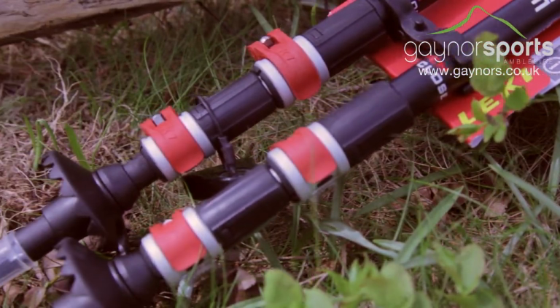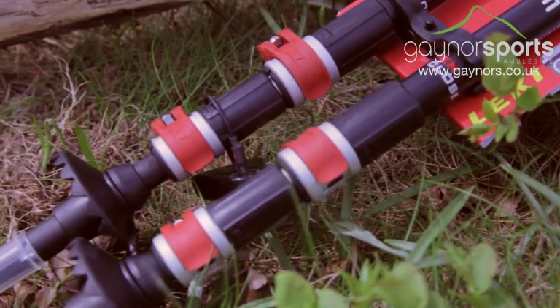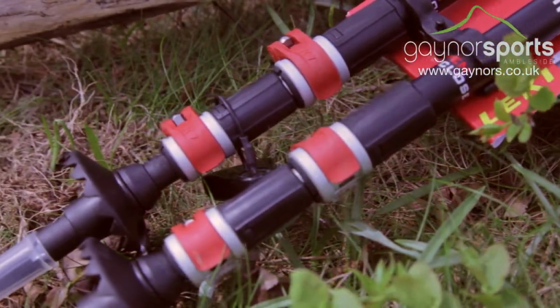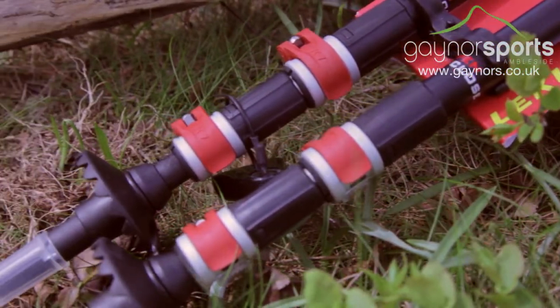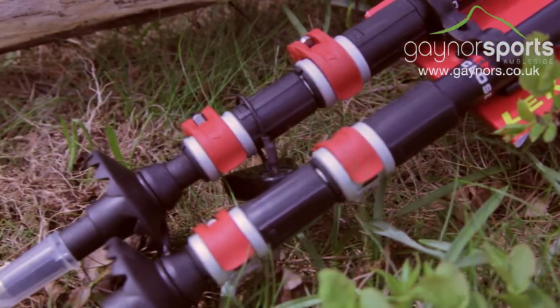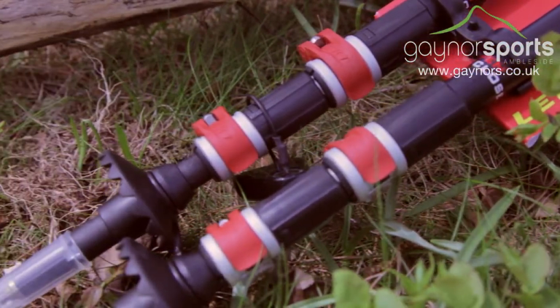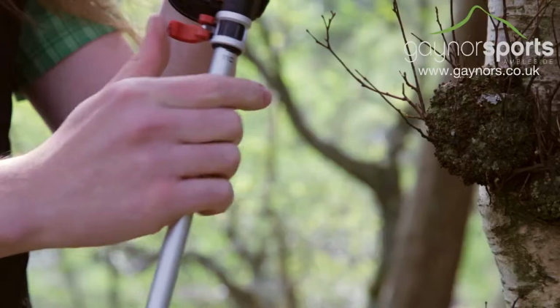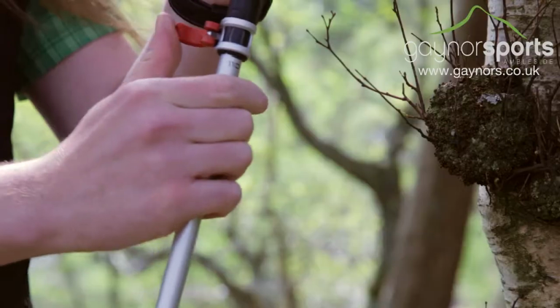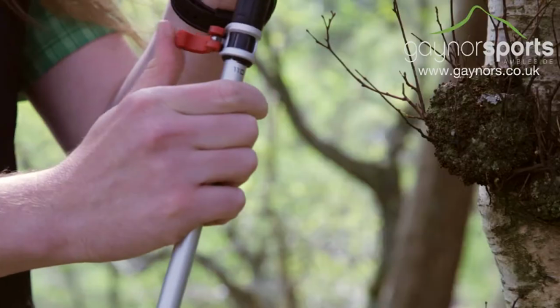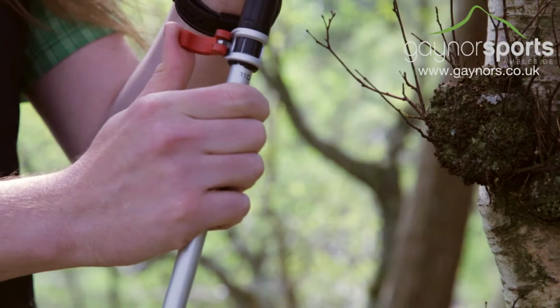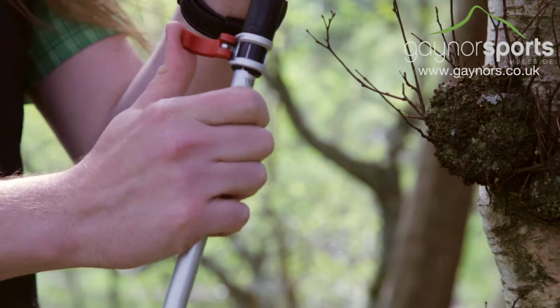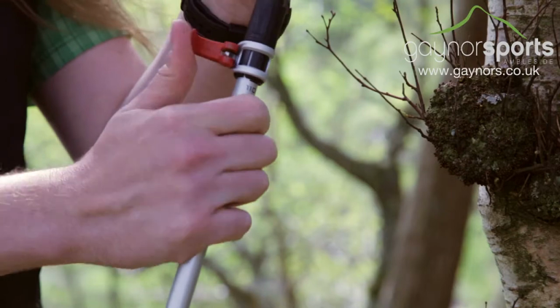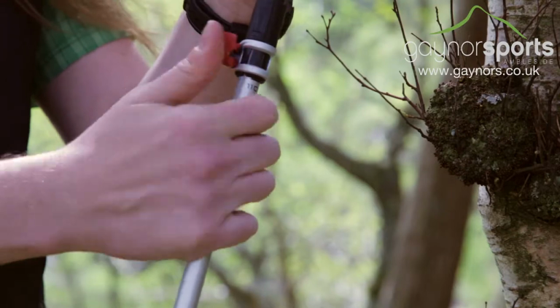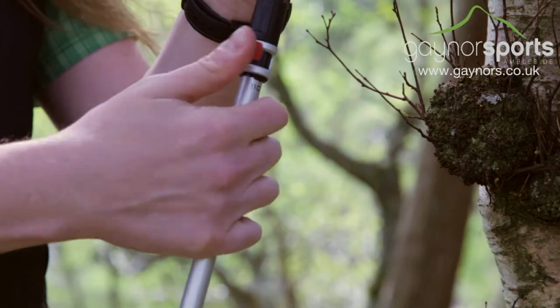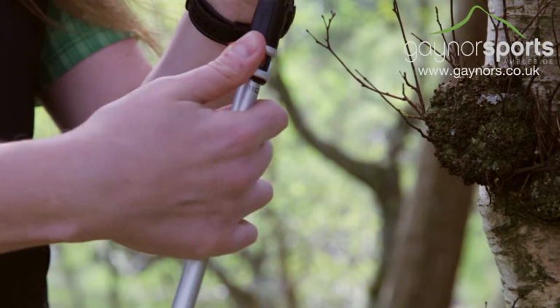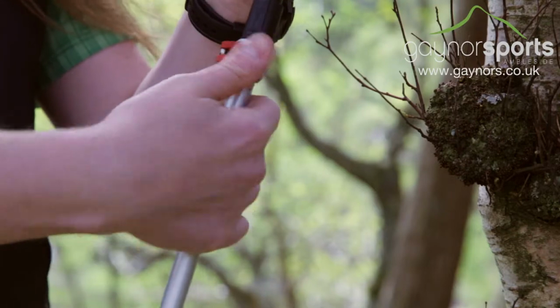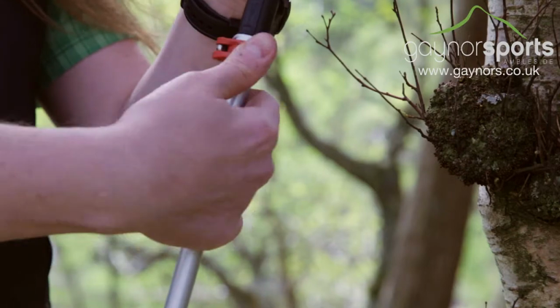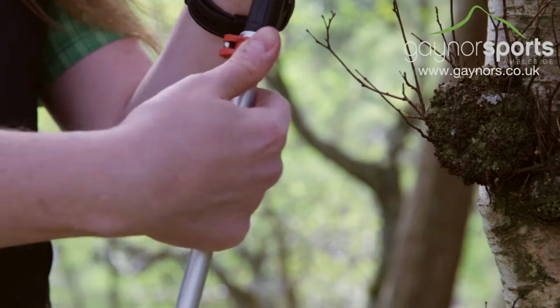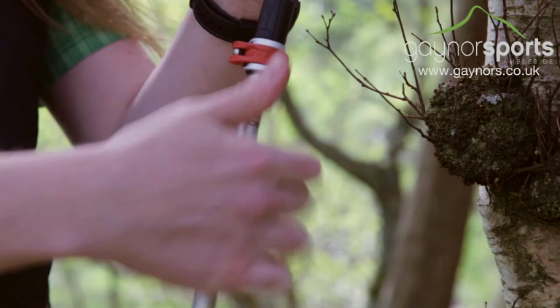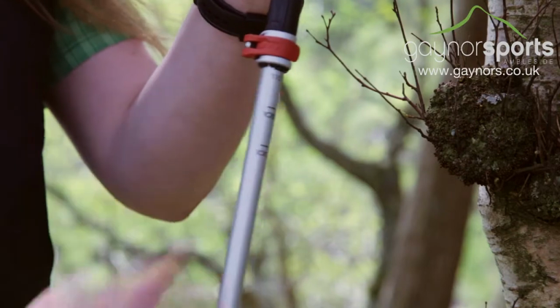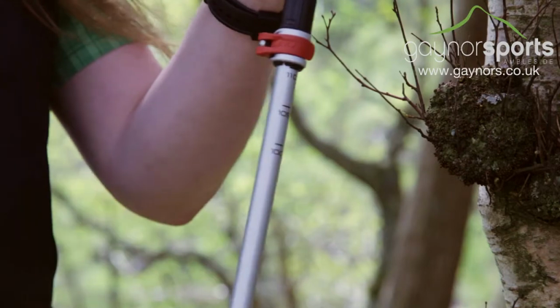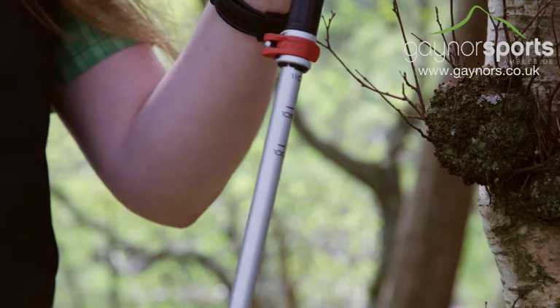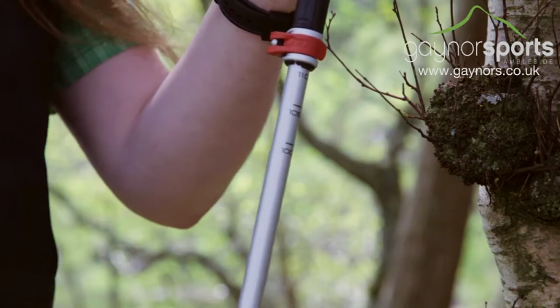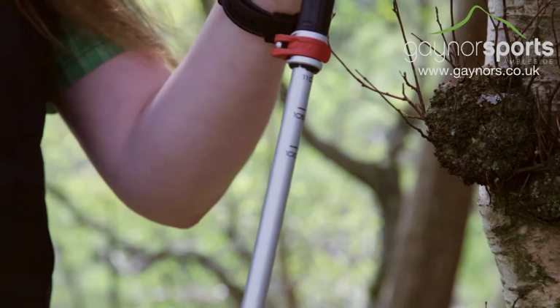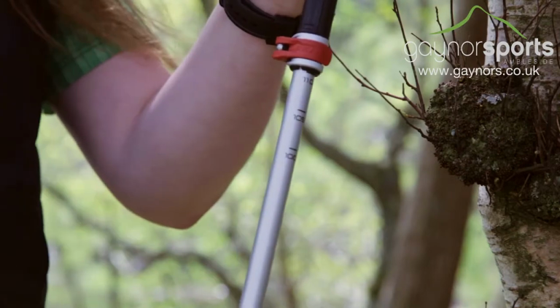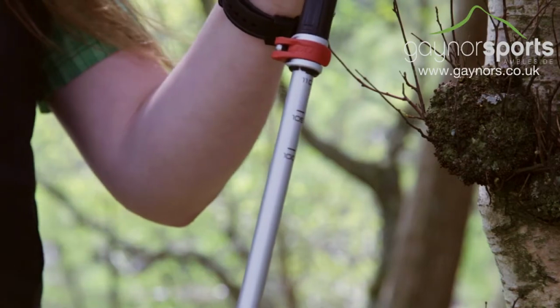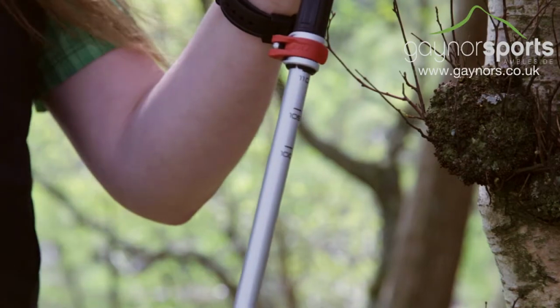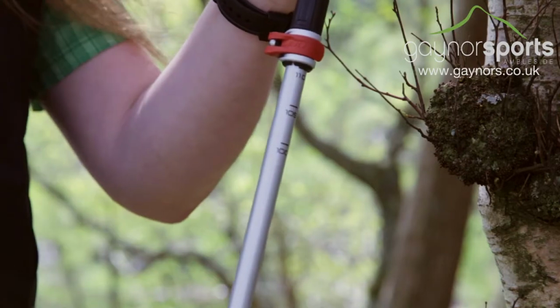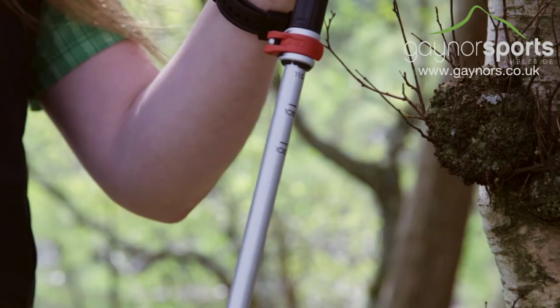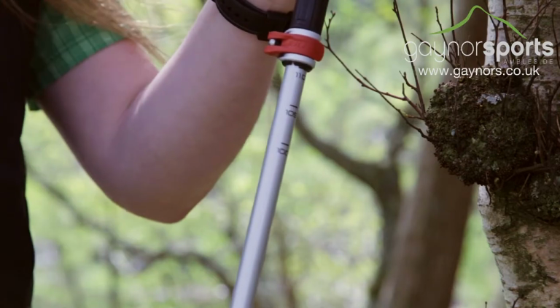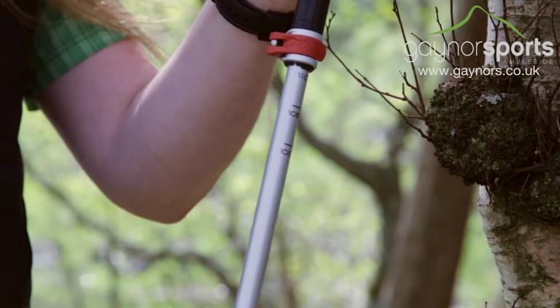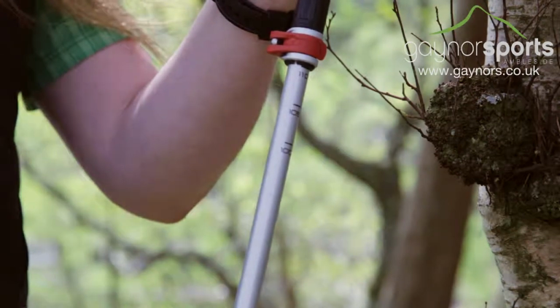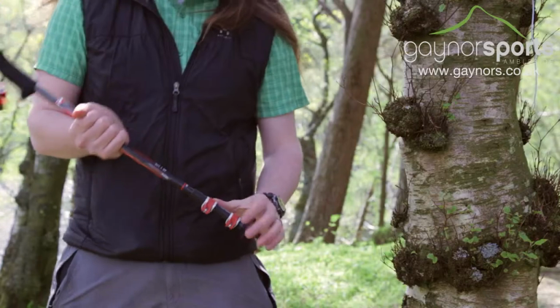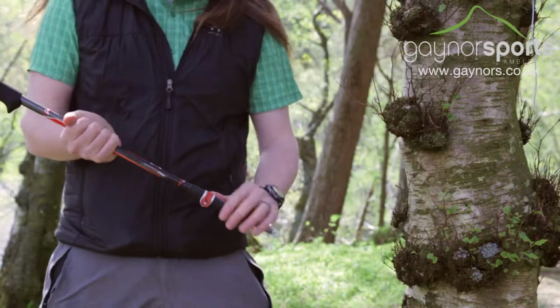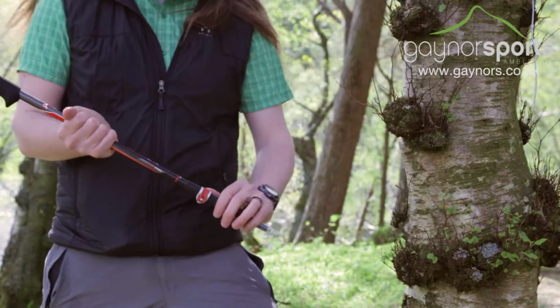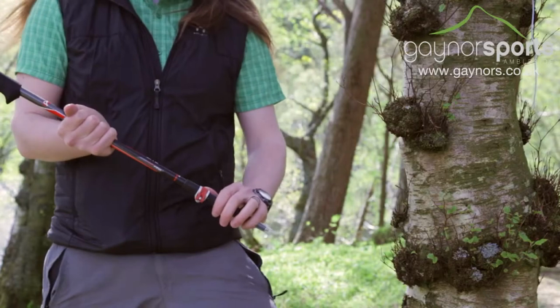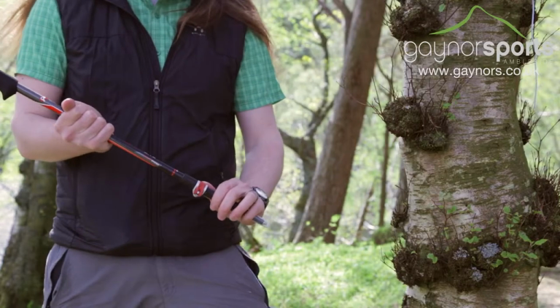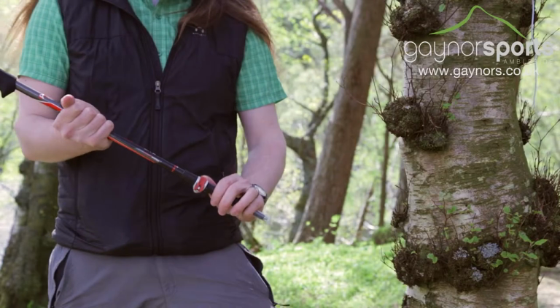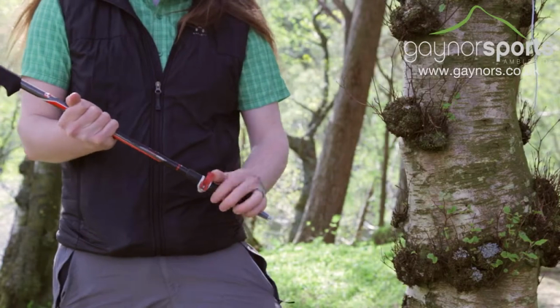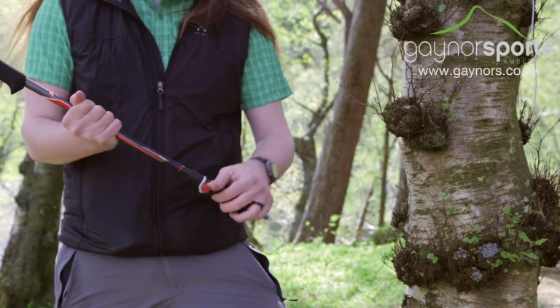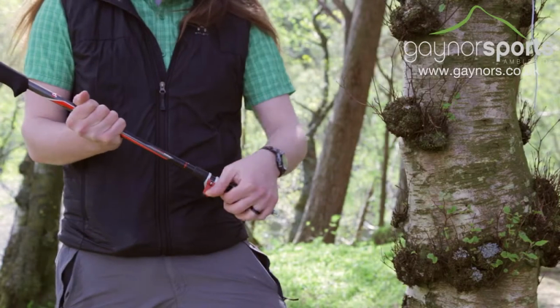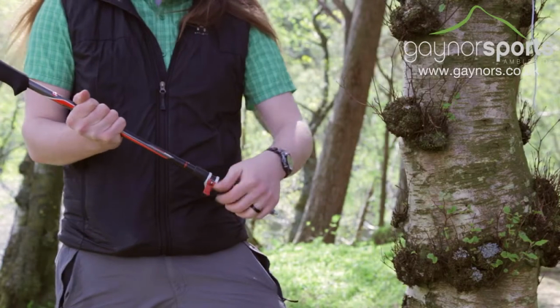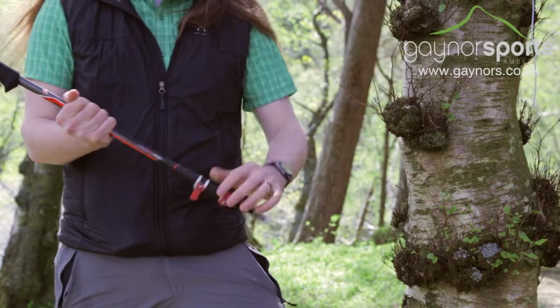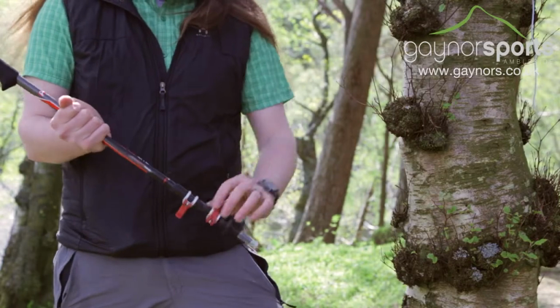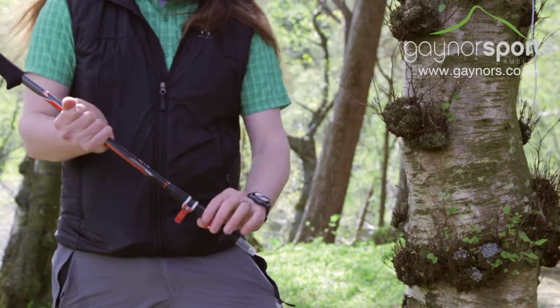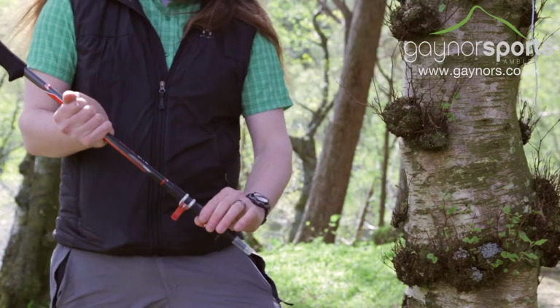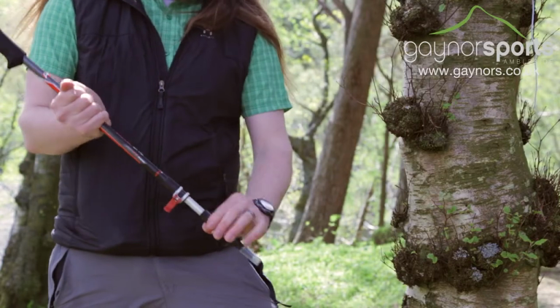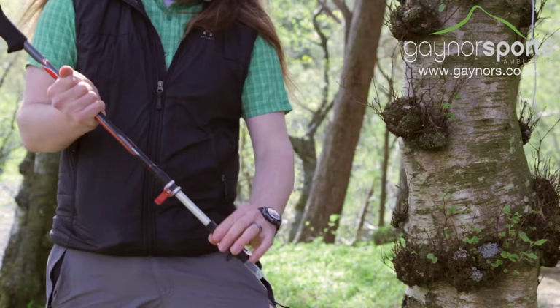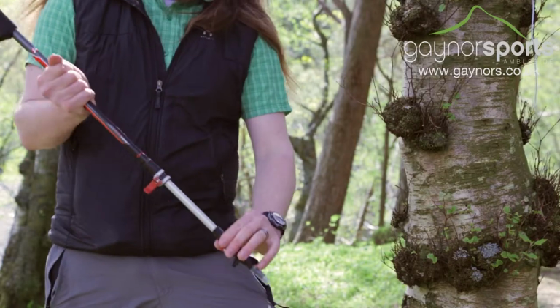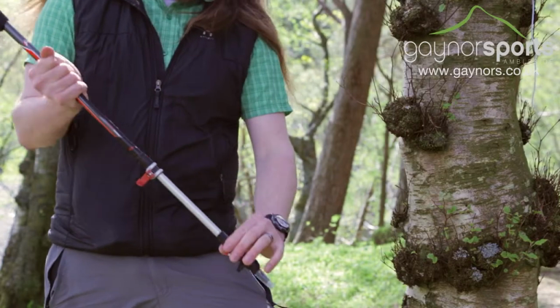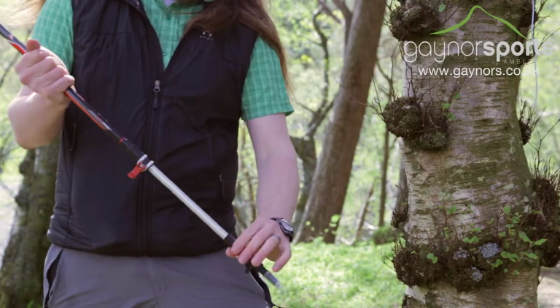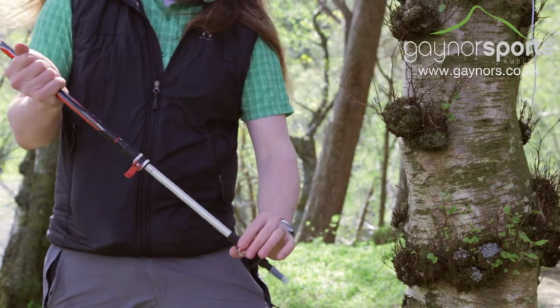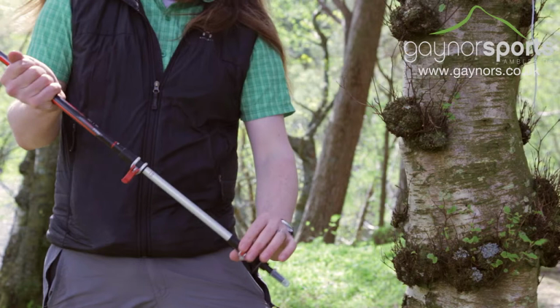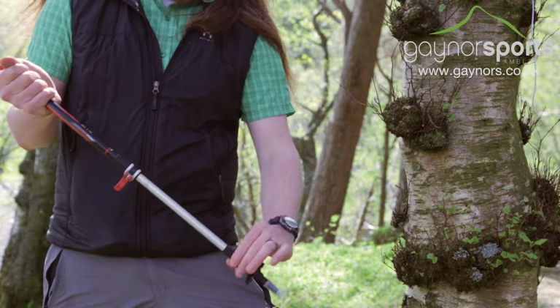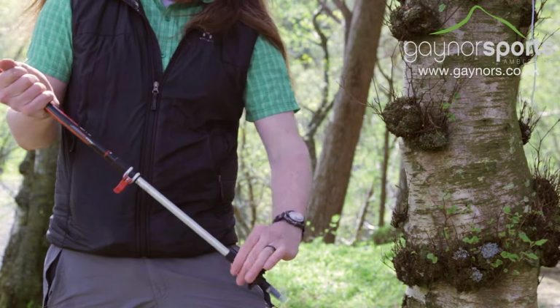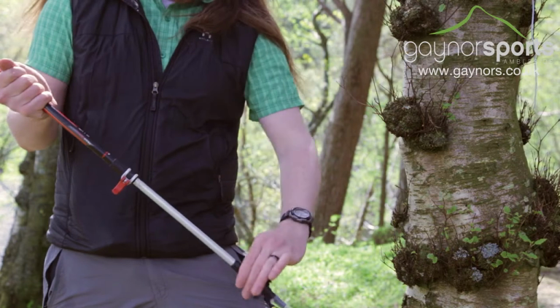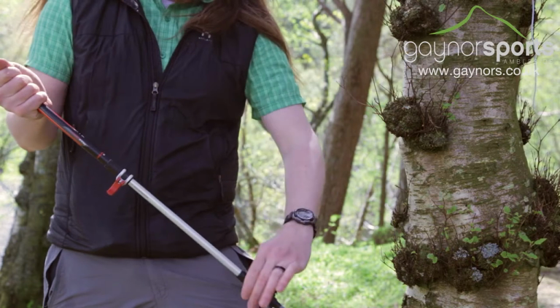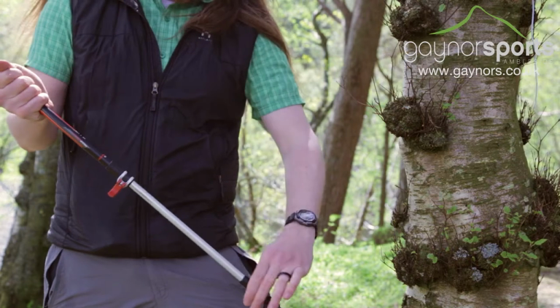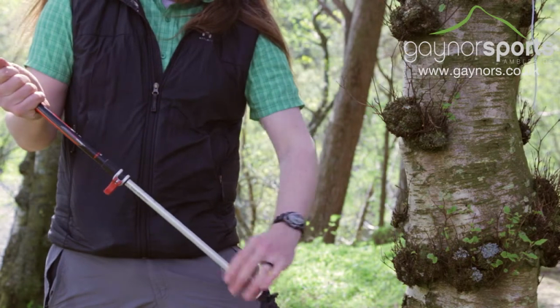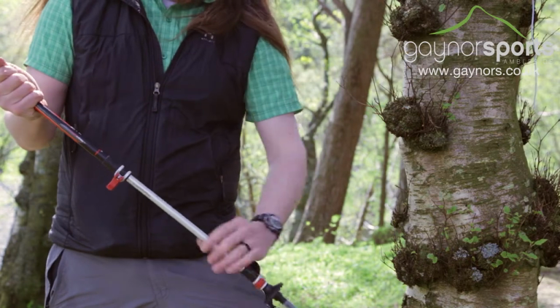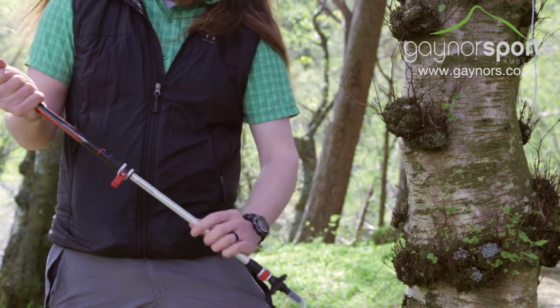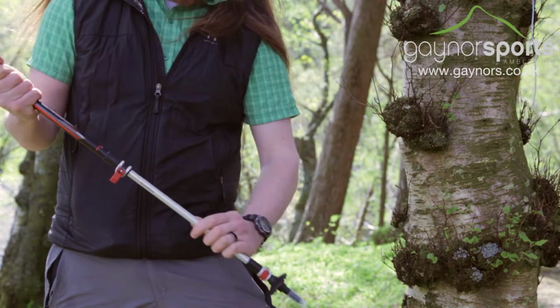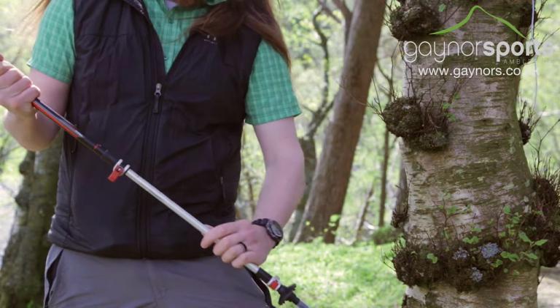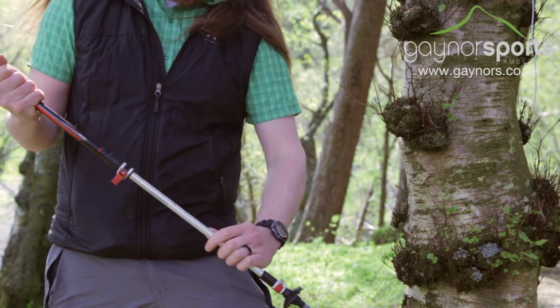Both adjusters use the Speedlock 2 system which offers fast, secure adjustment, allowing you to quickly customise your pole to suit the terrain around you.